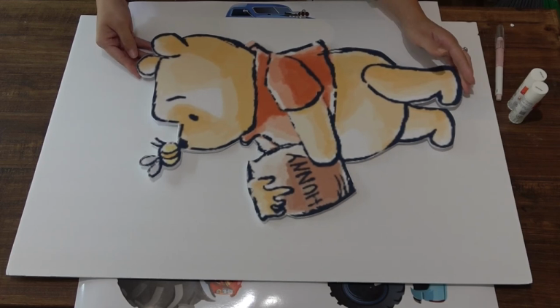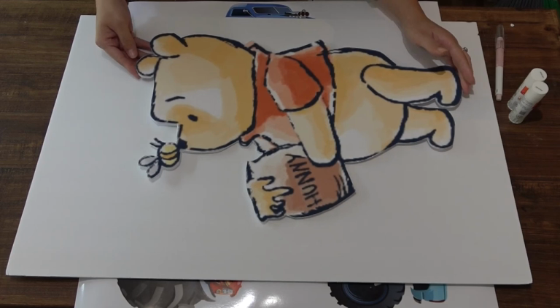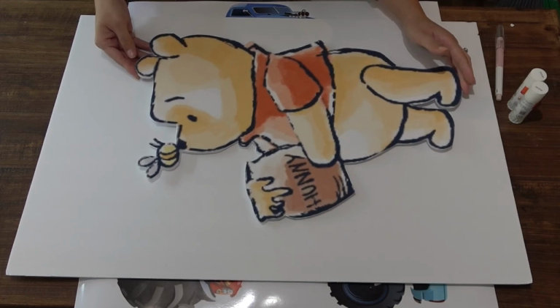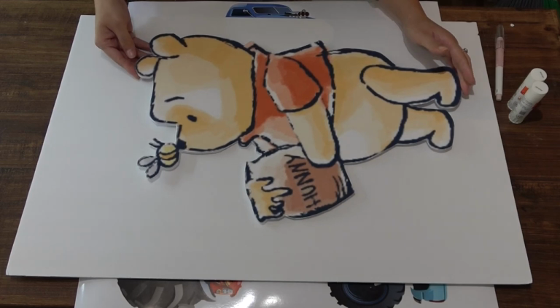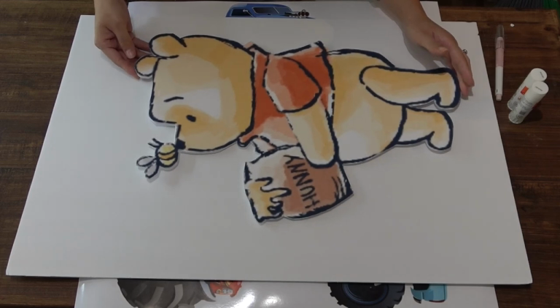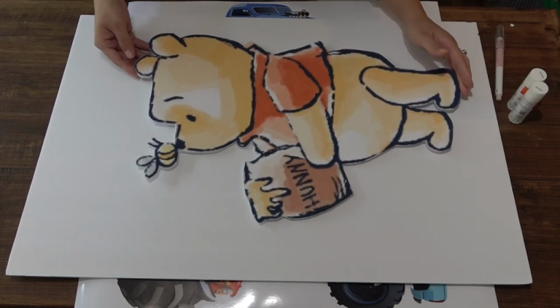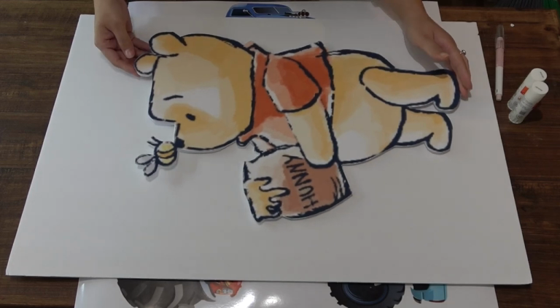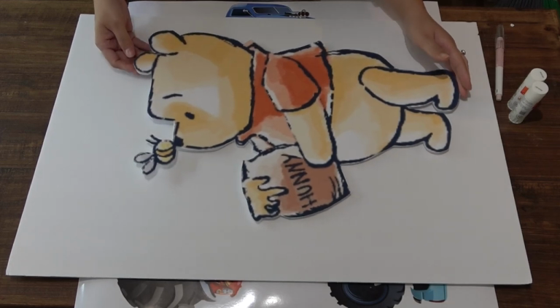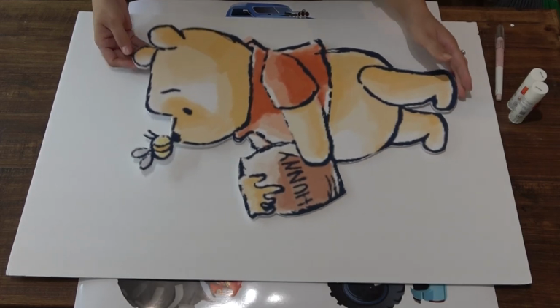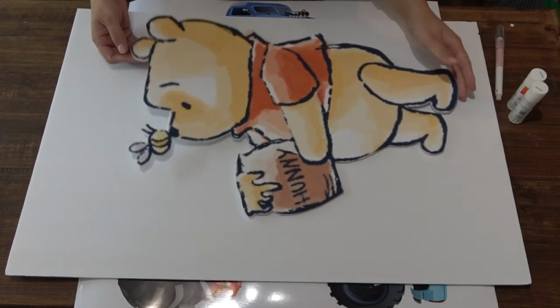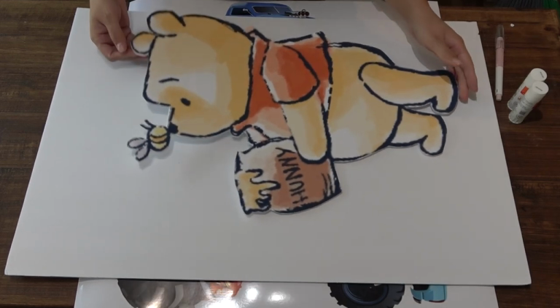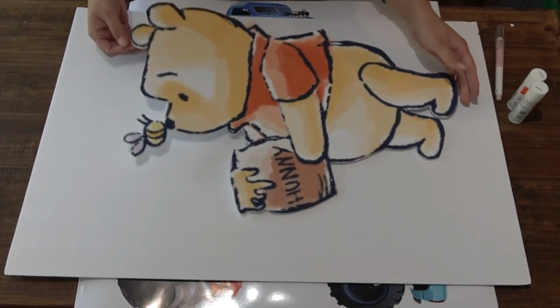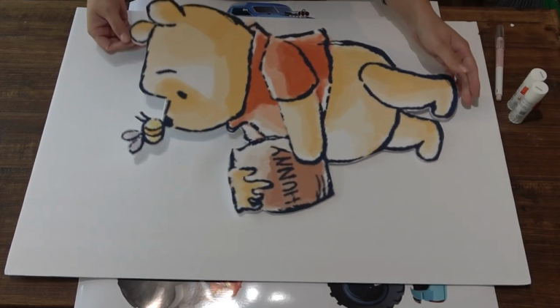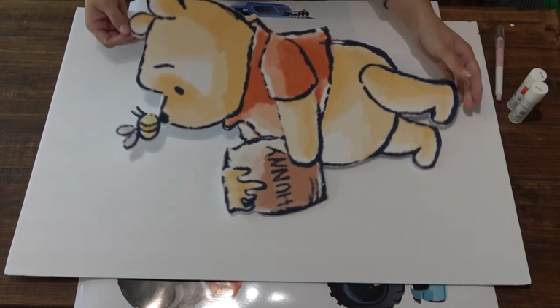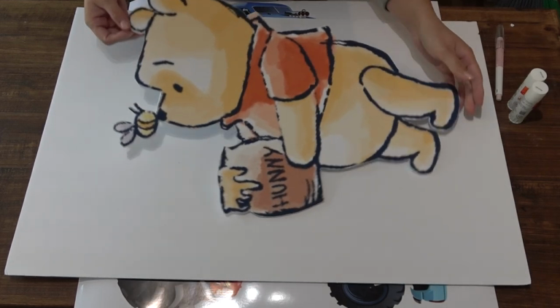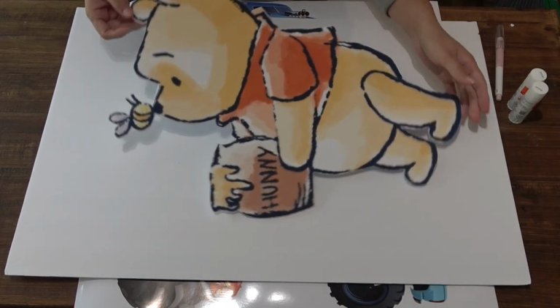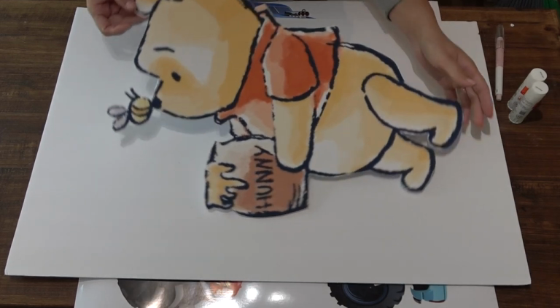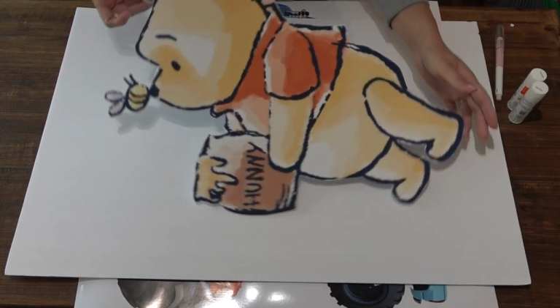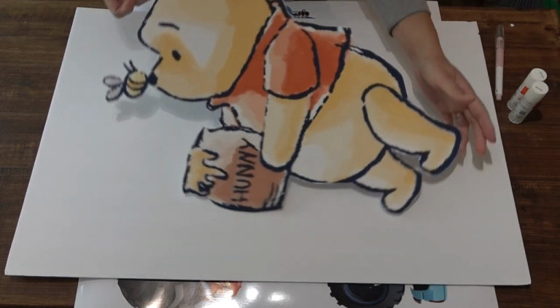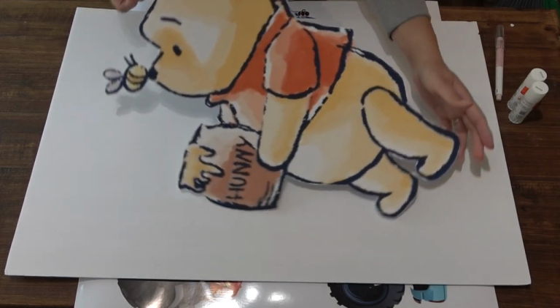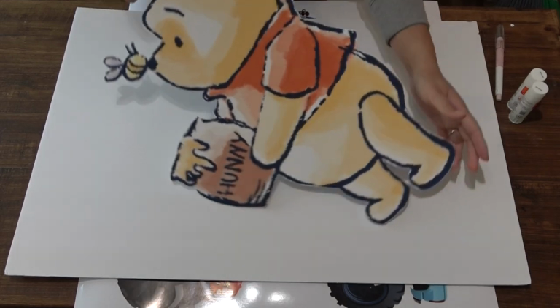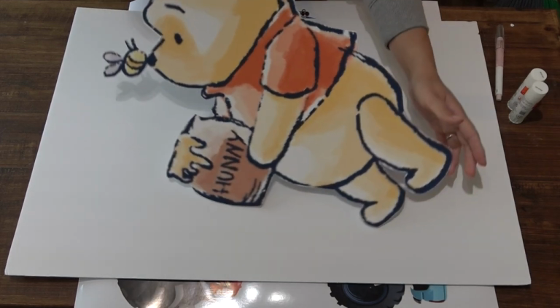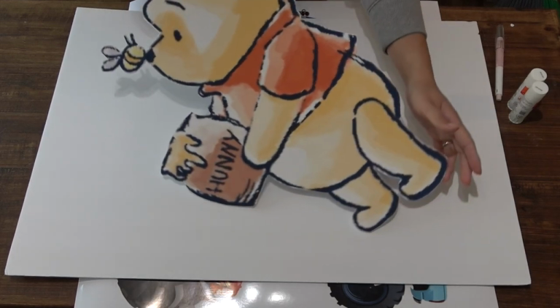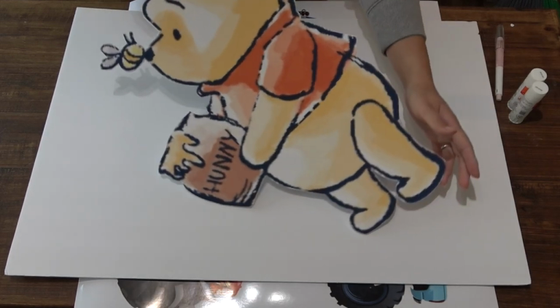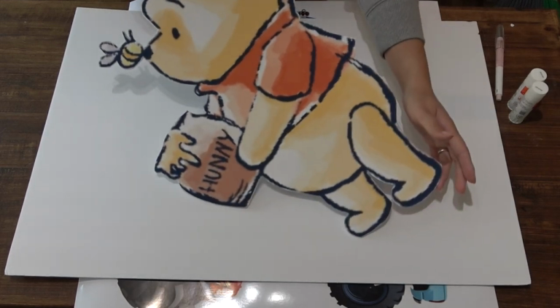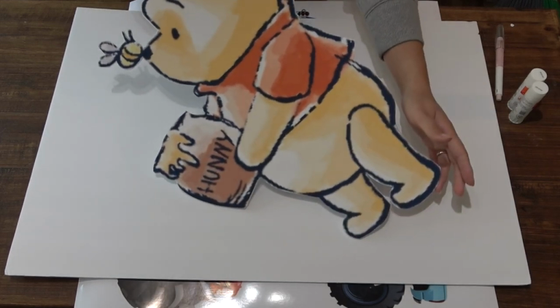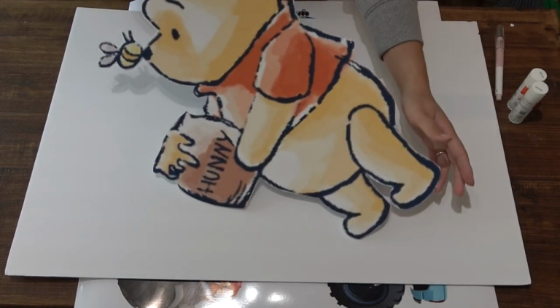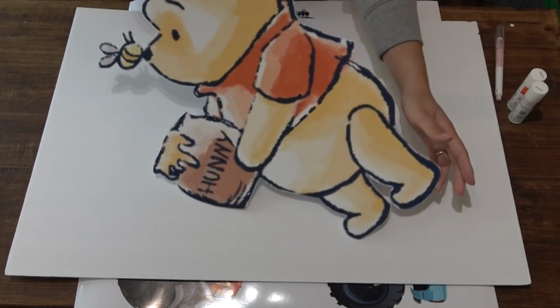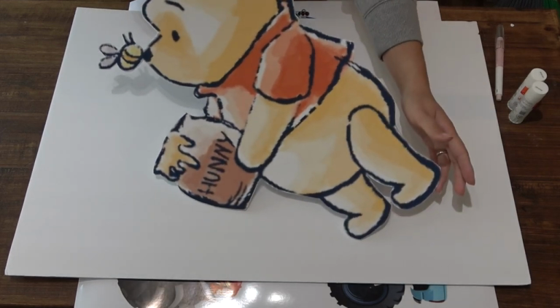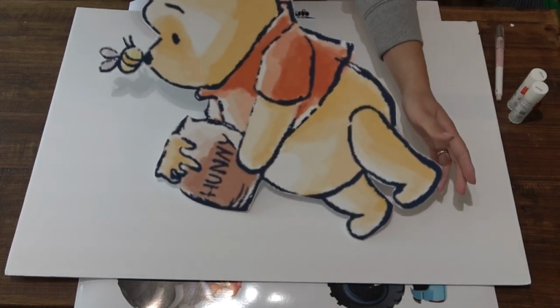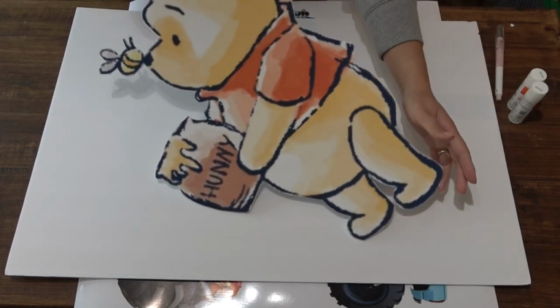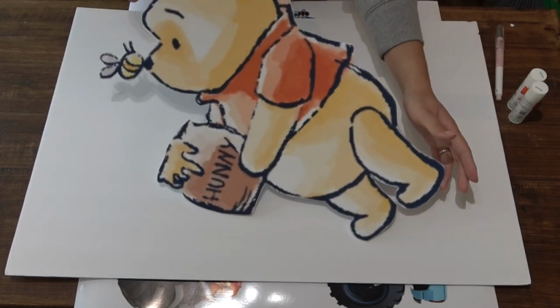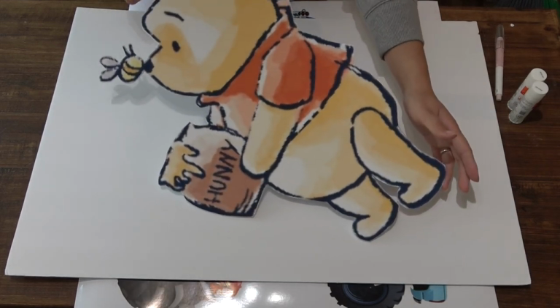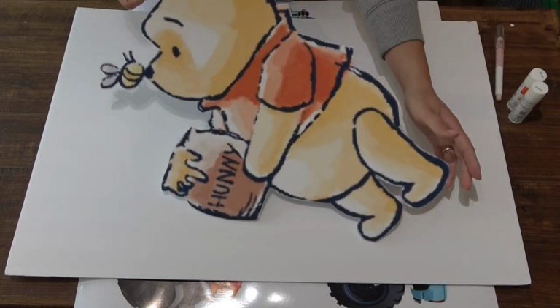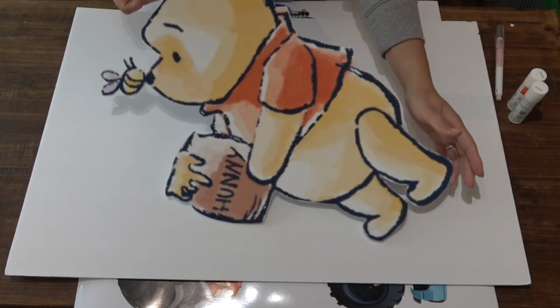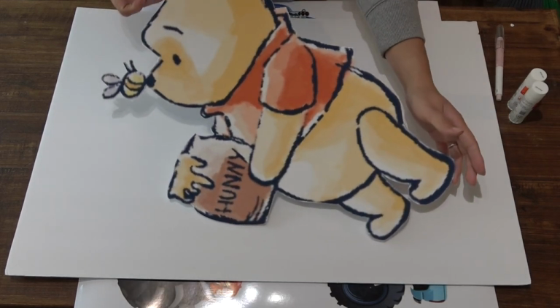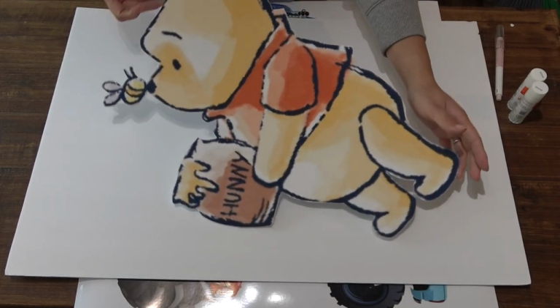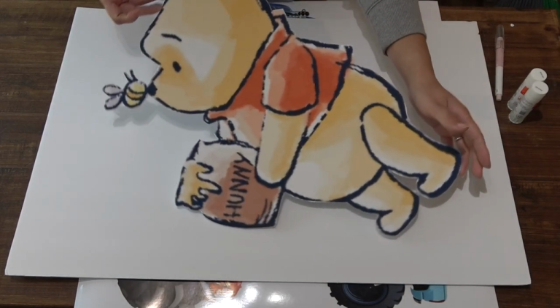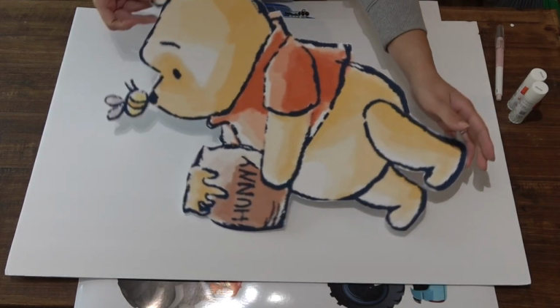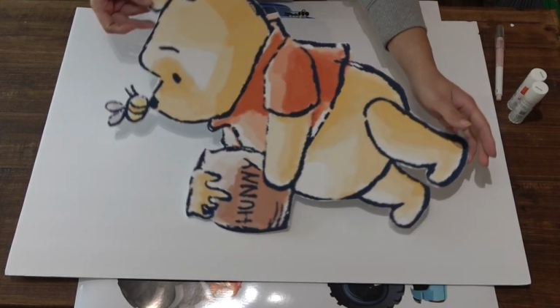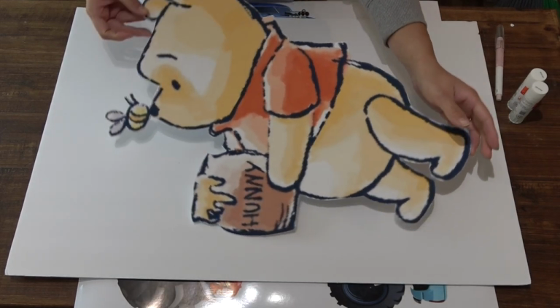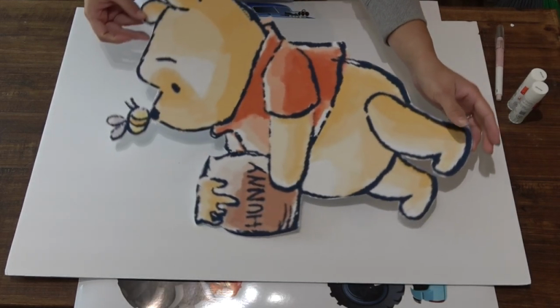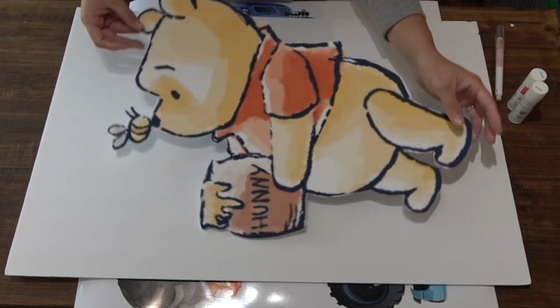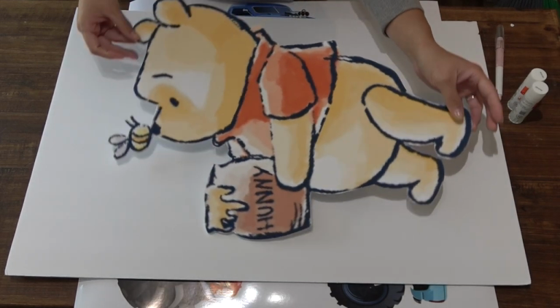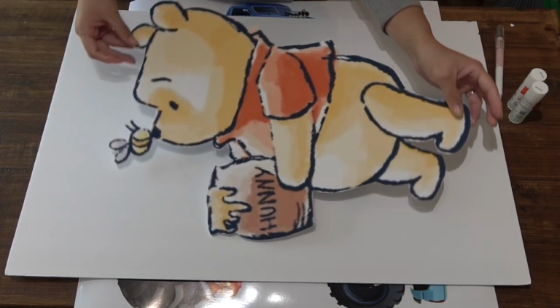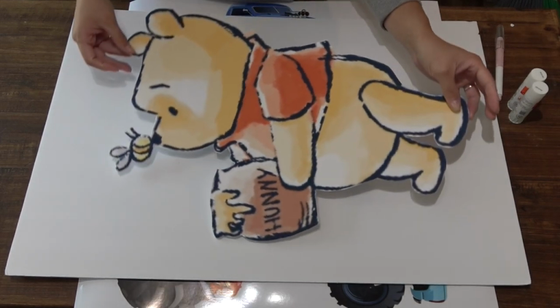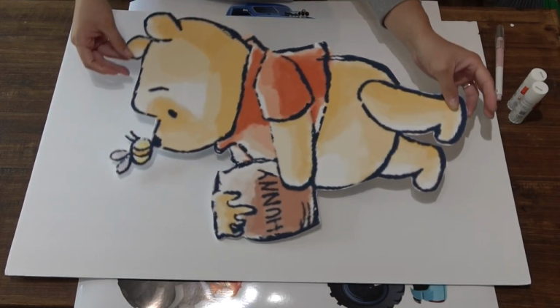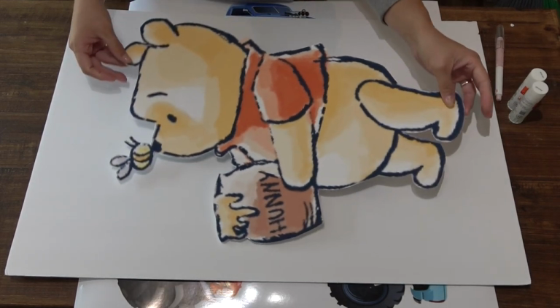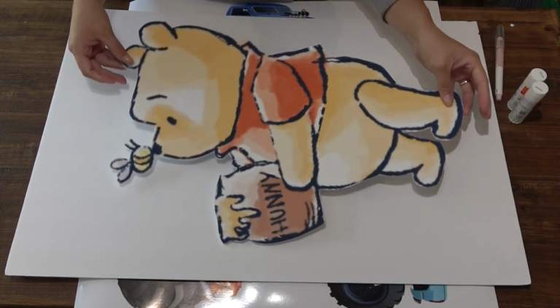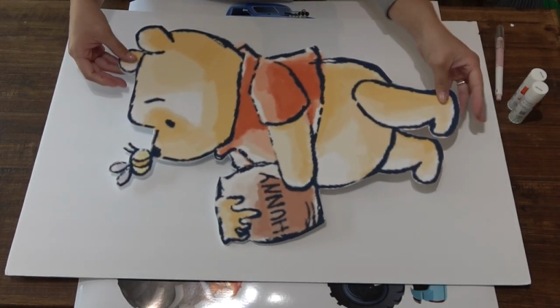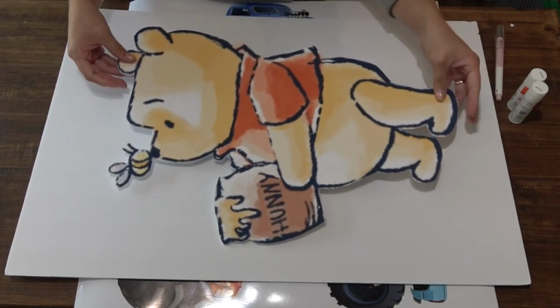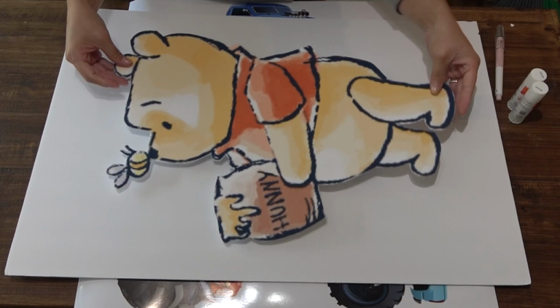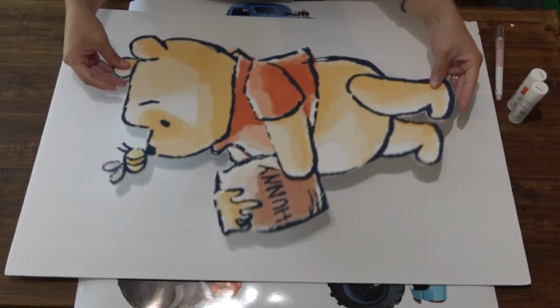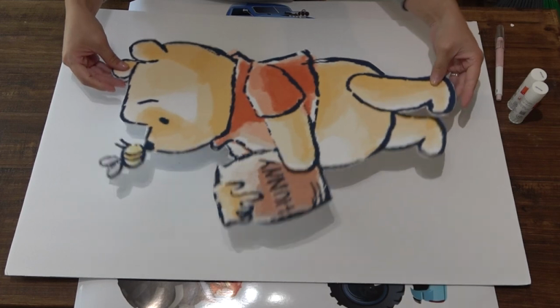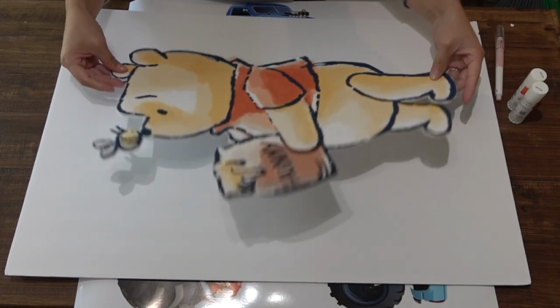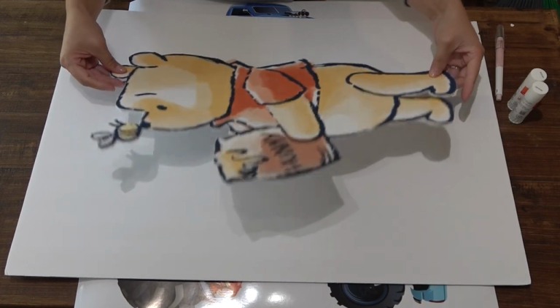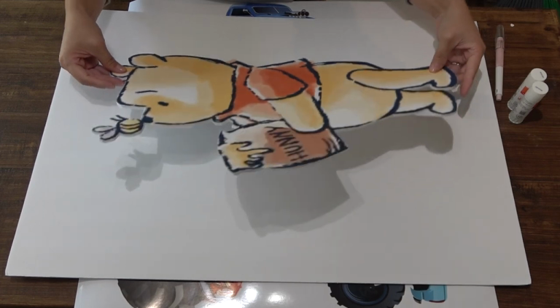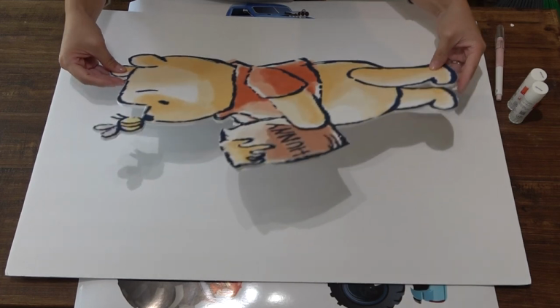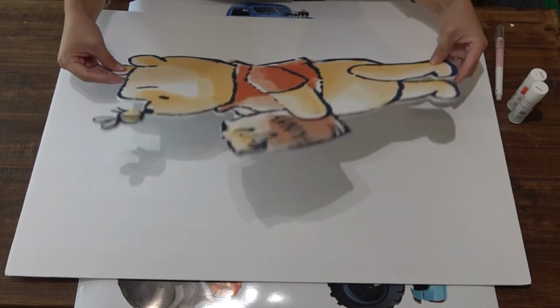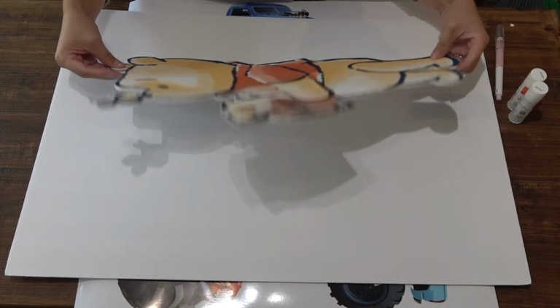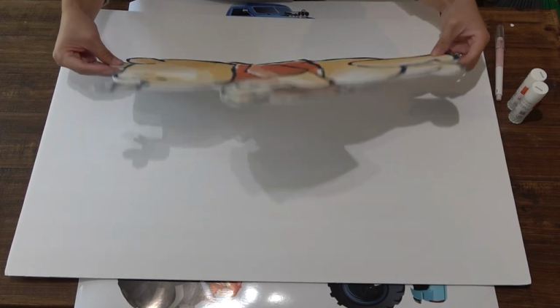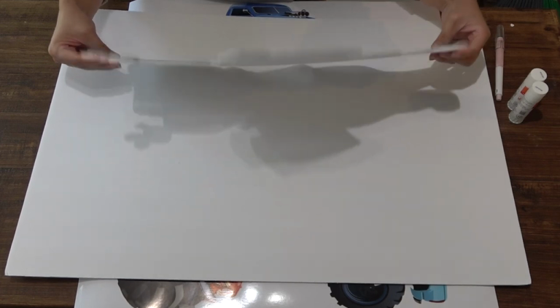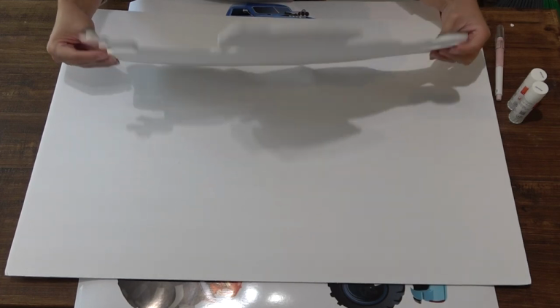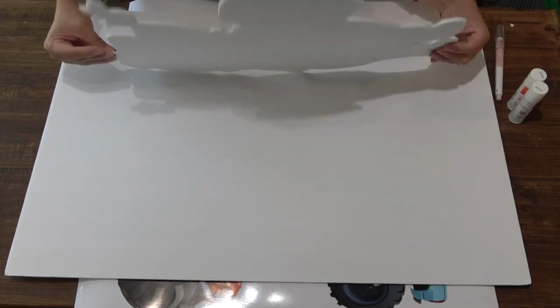Hello friends, welcome back to the Craft Castle. Today let's learn how to make one of these really large character foam cutouts.